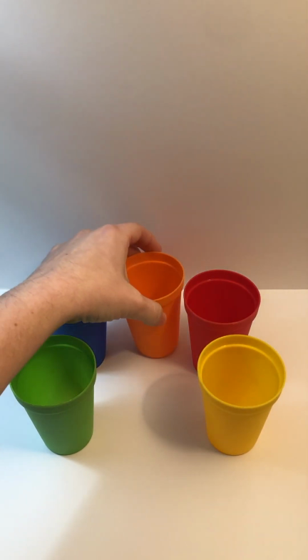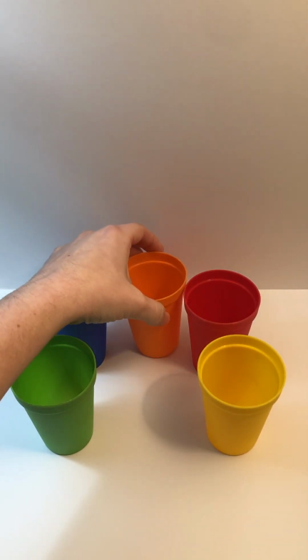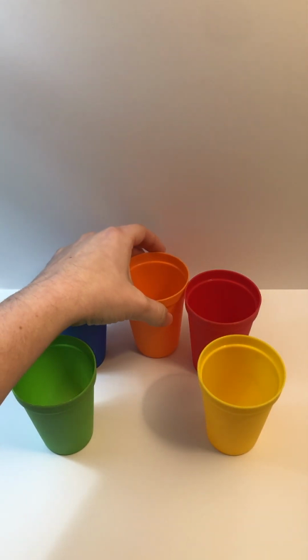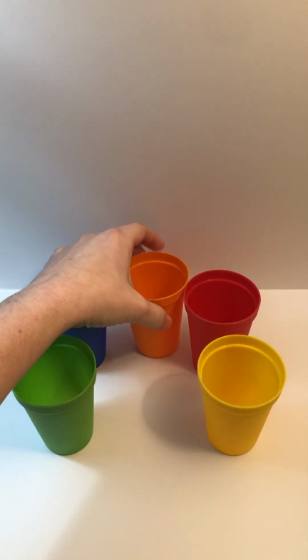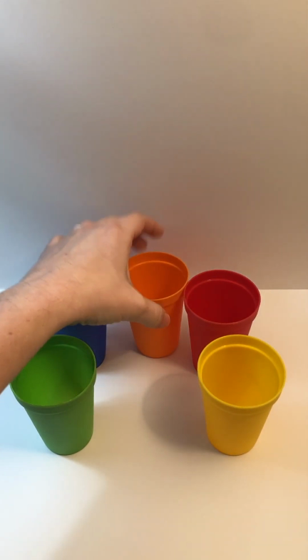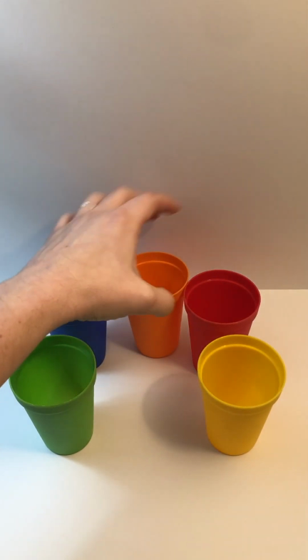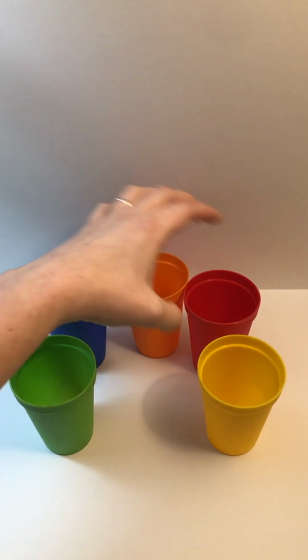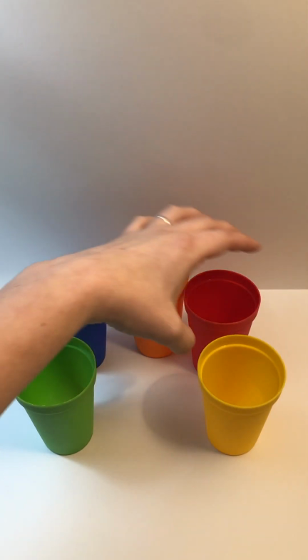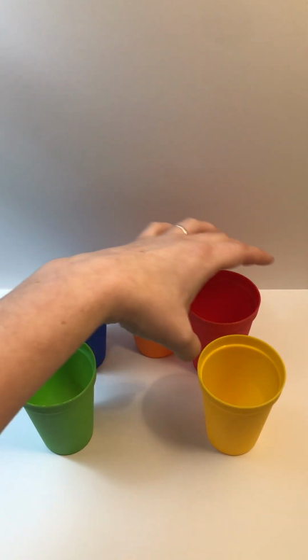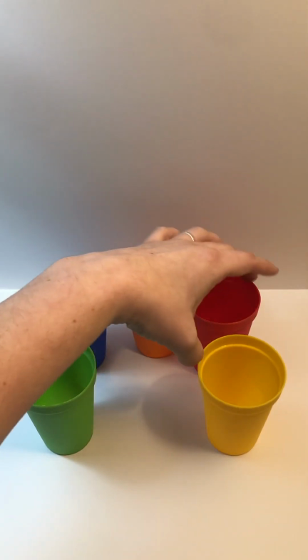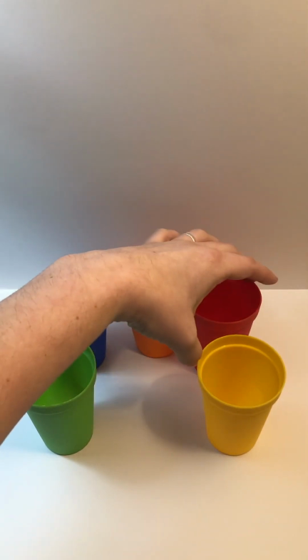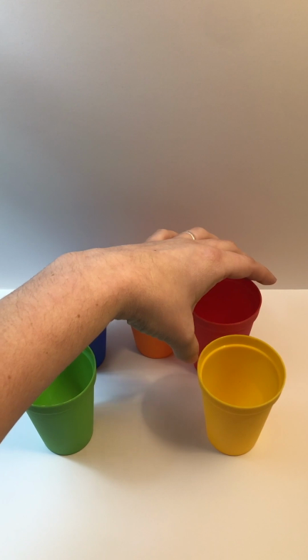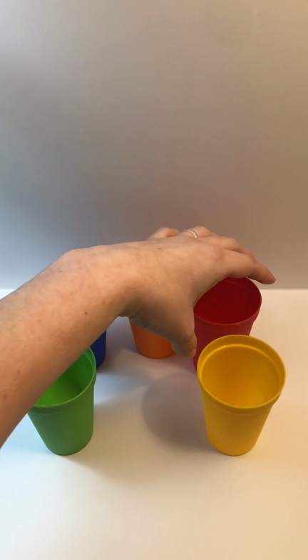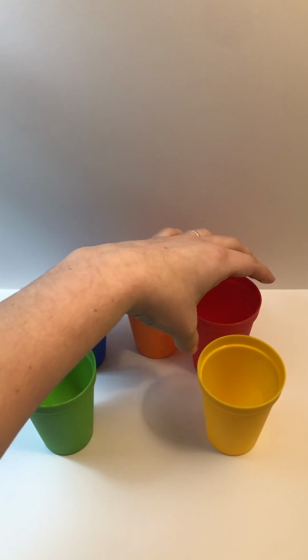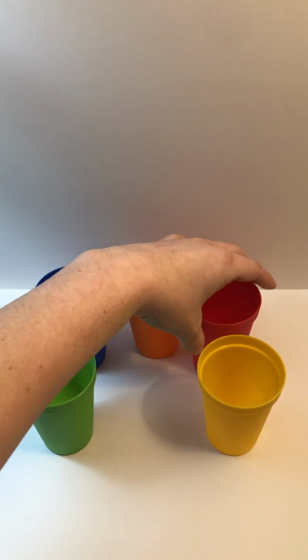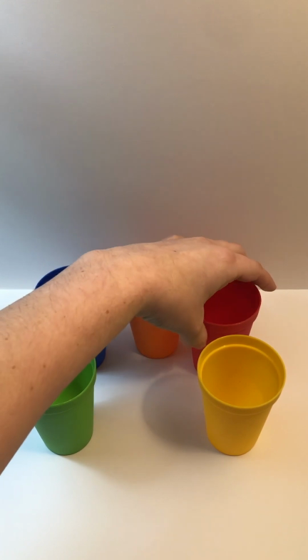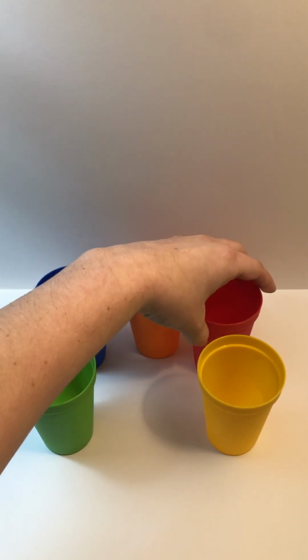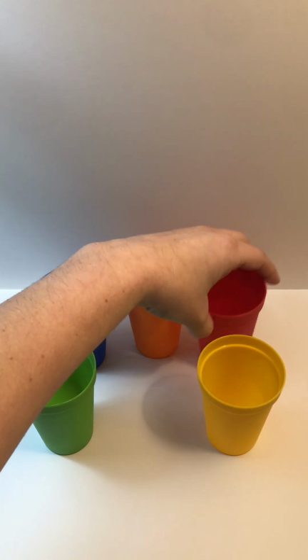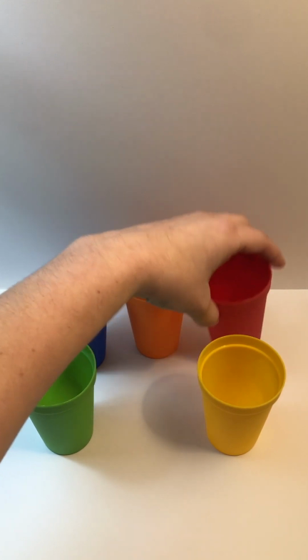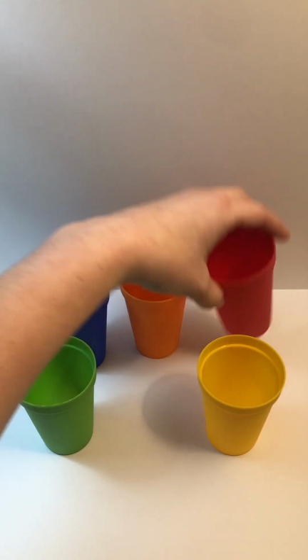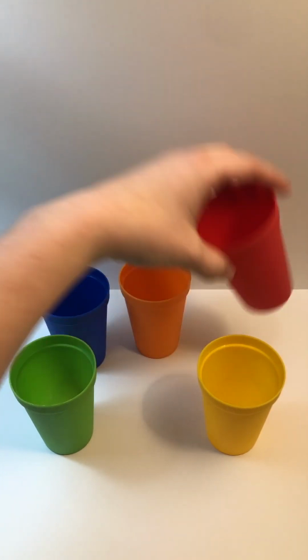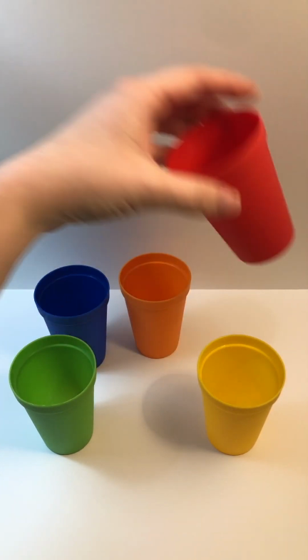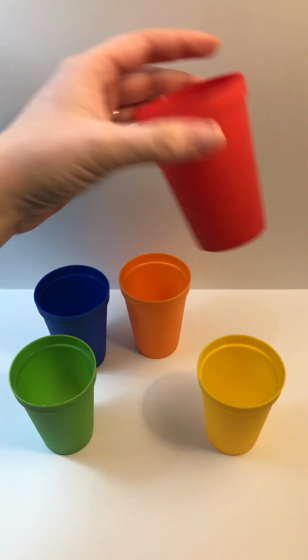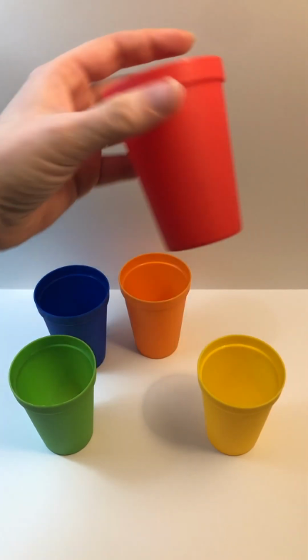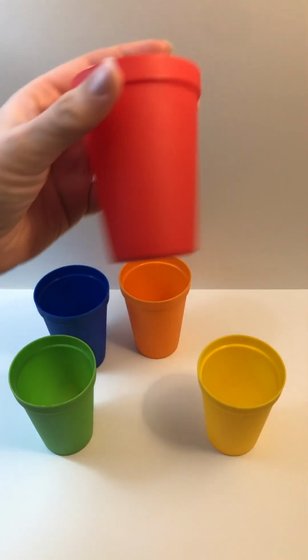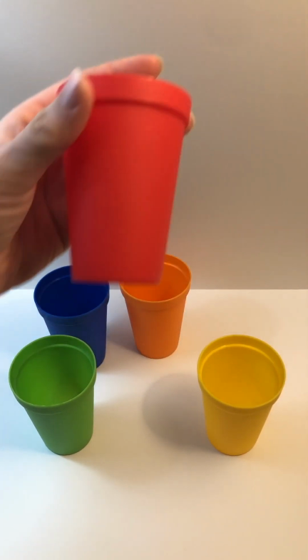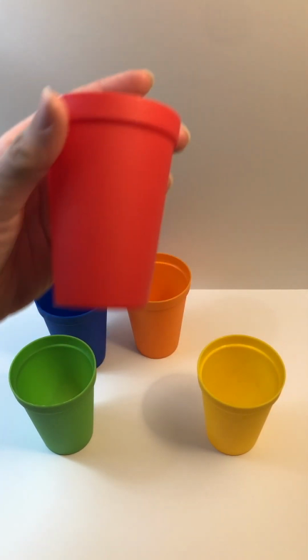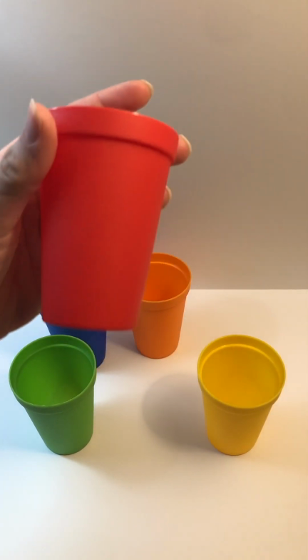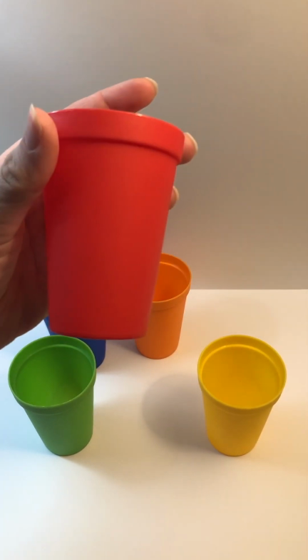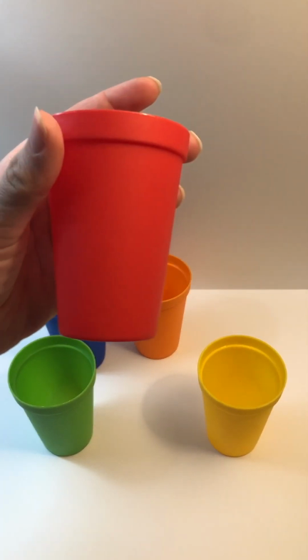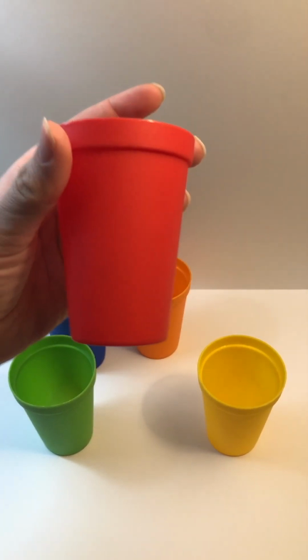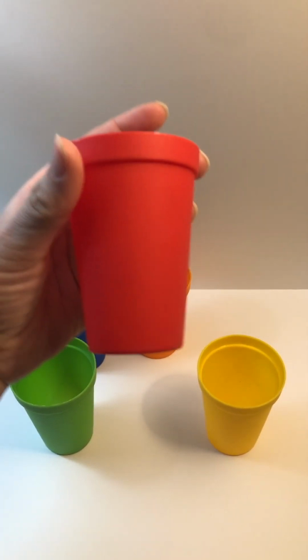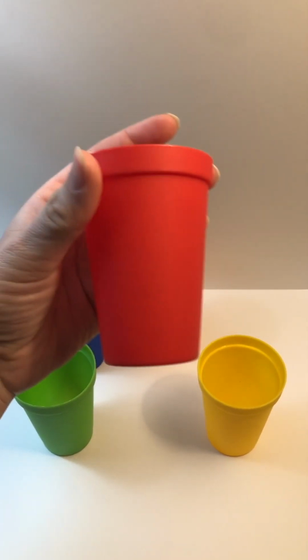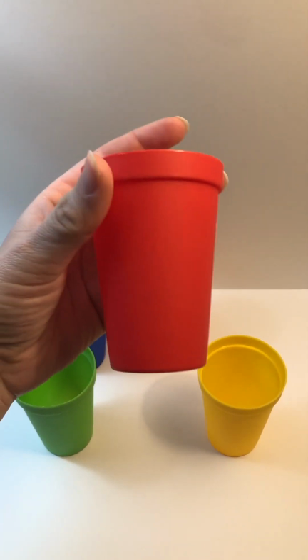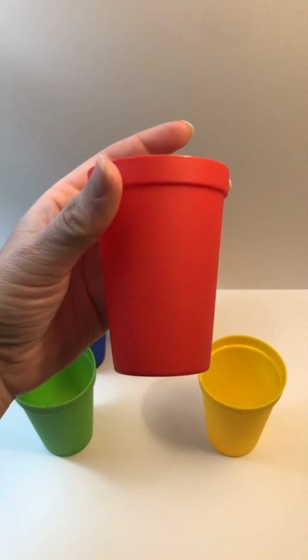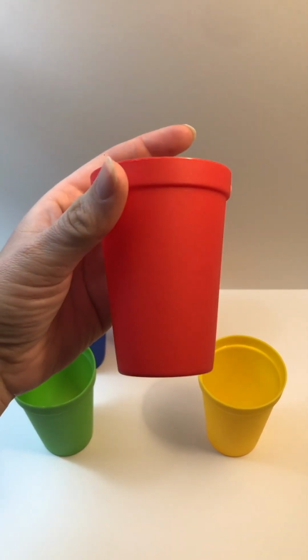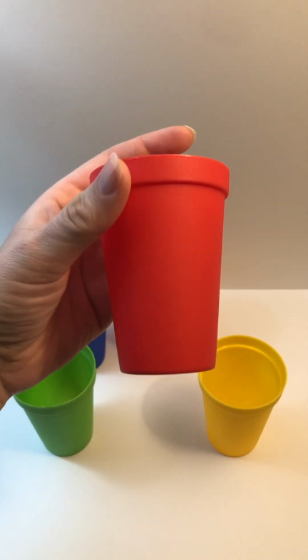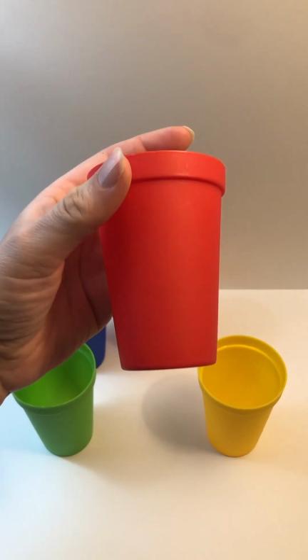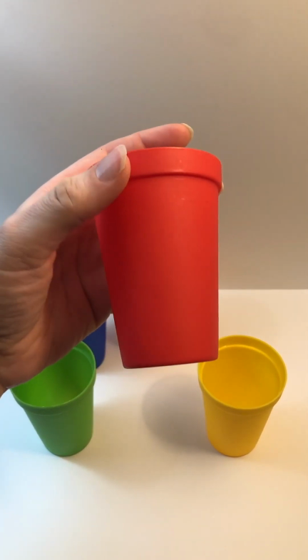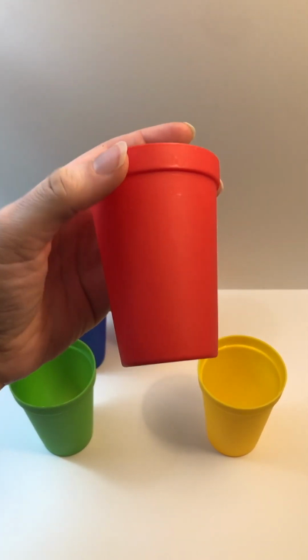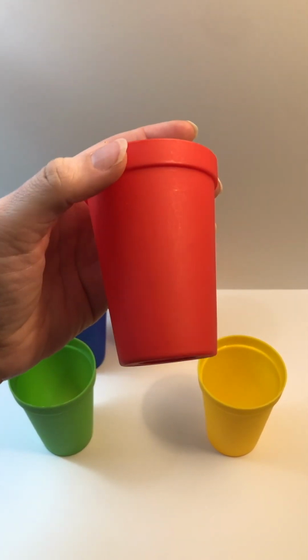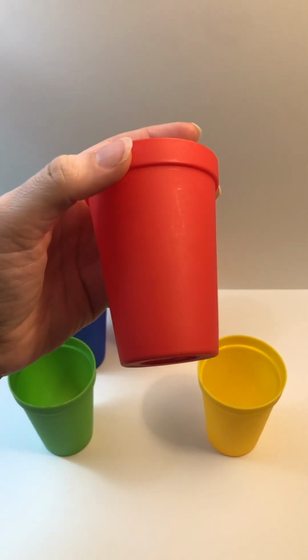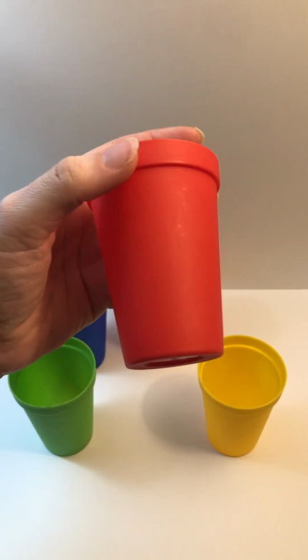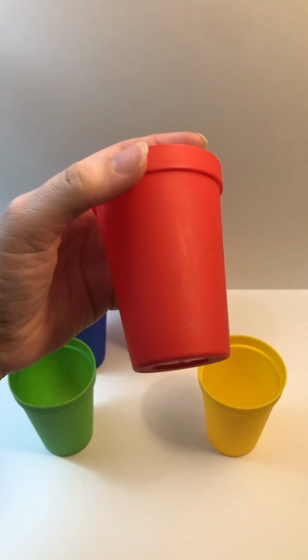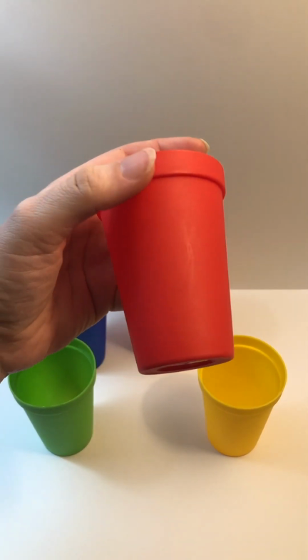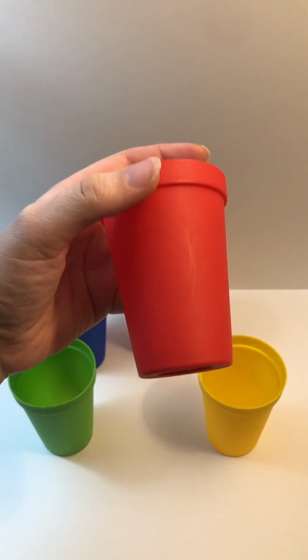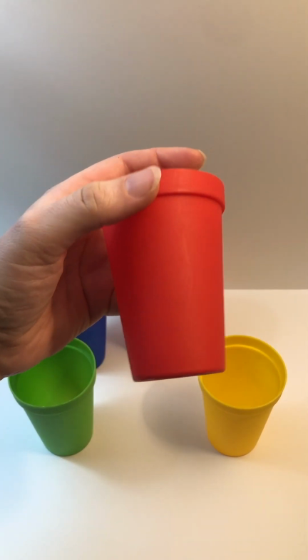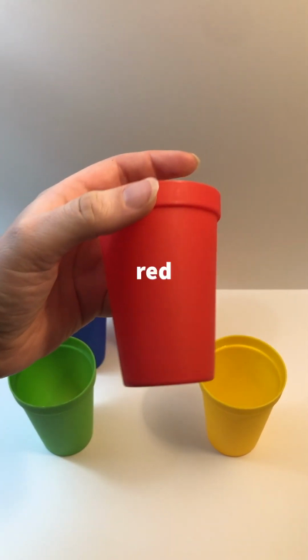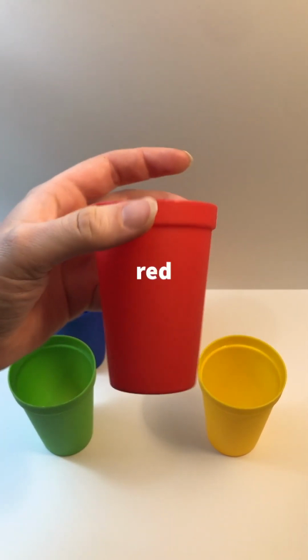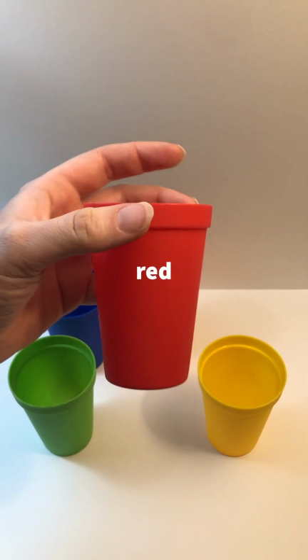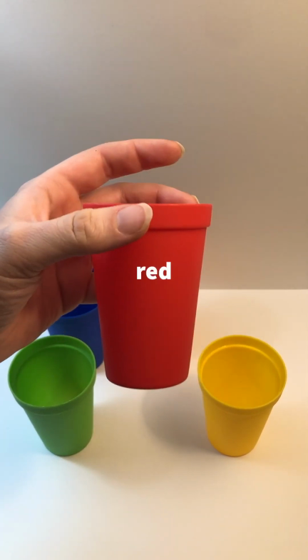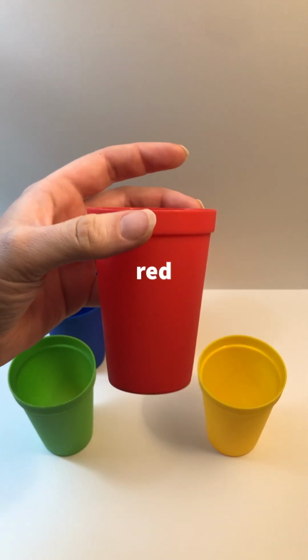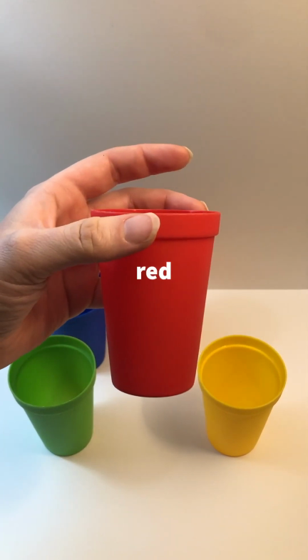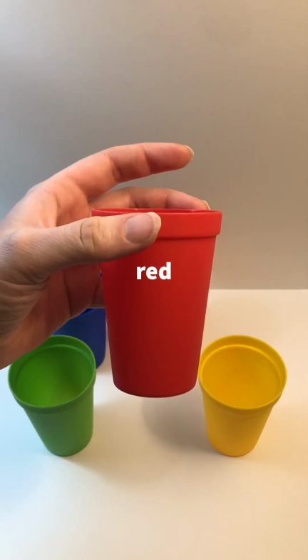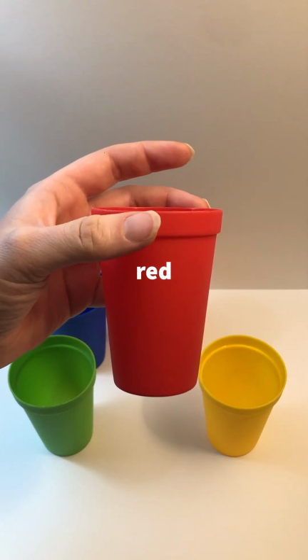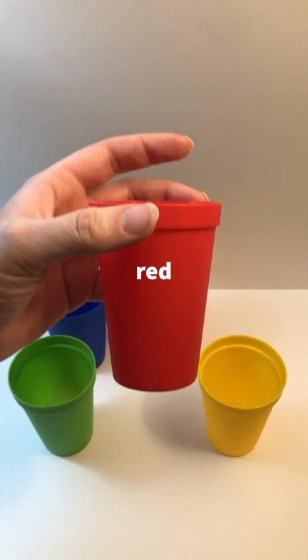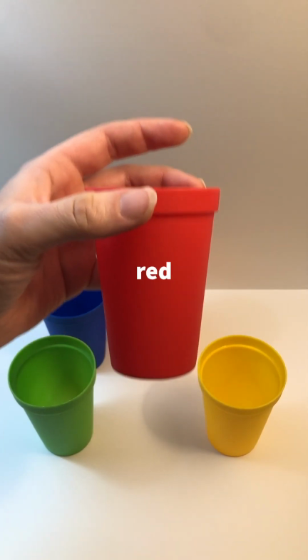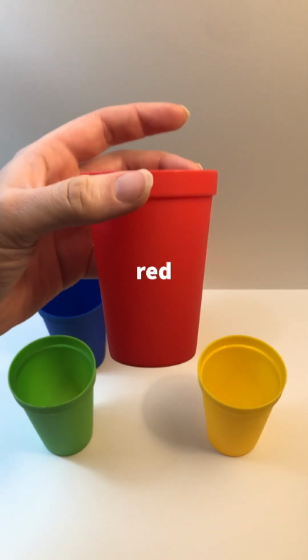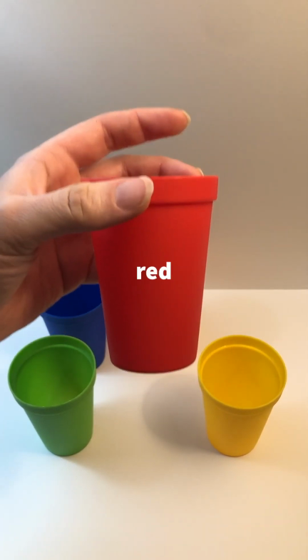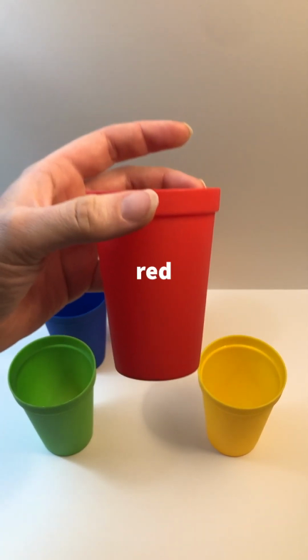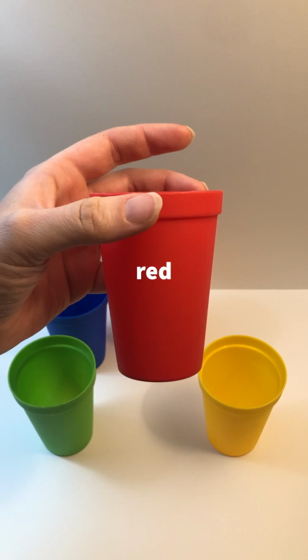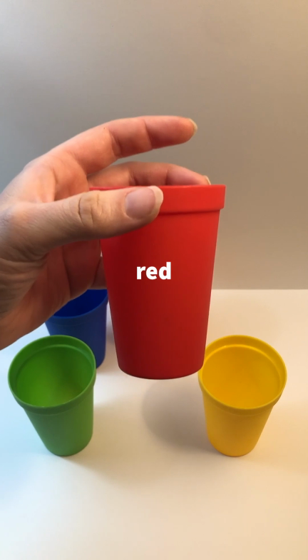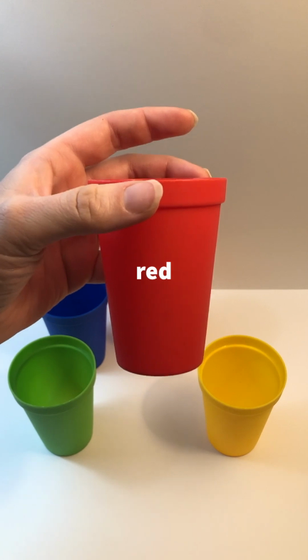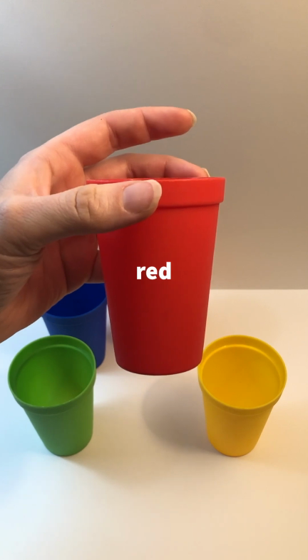What color is this? Red. Let's say it again. Red.